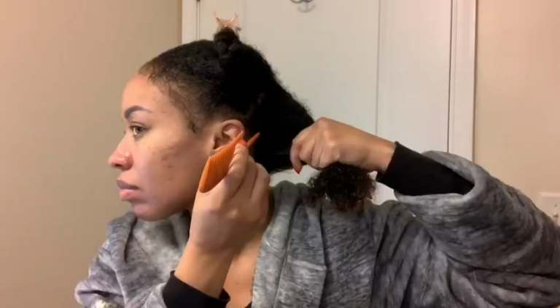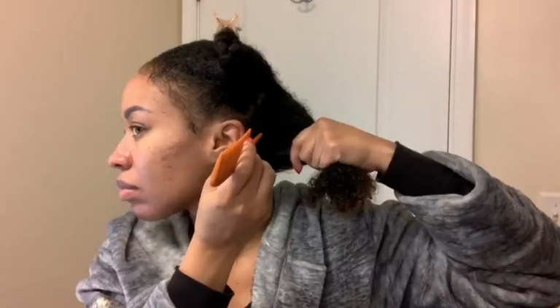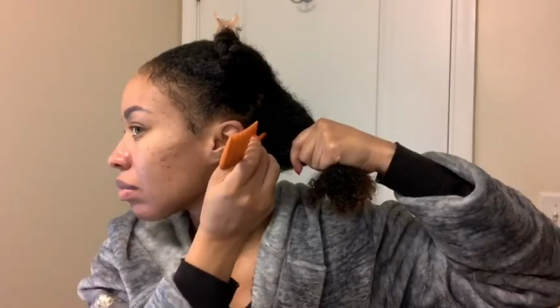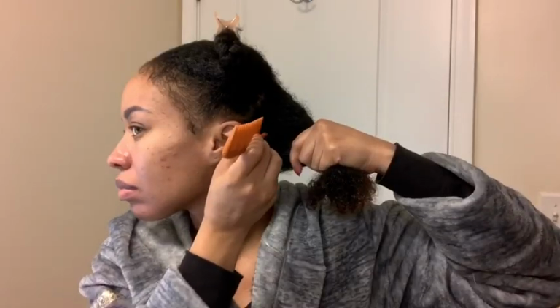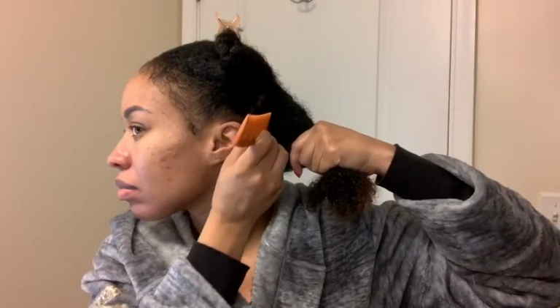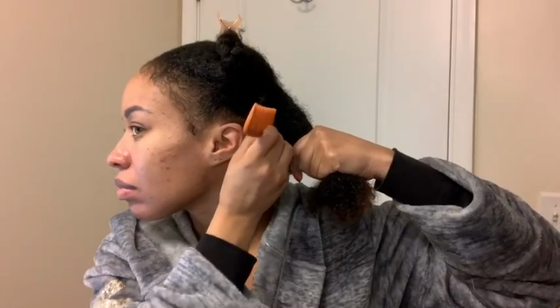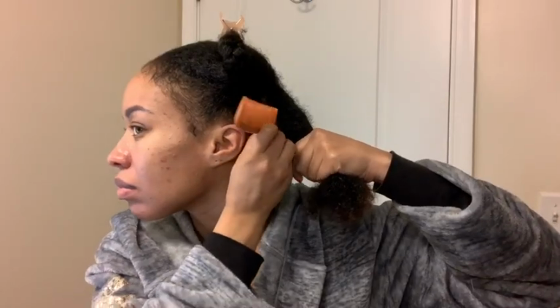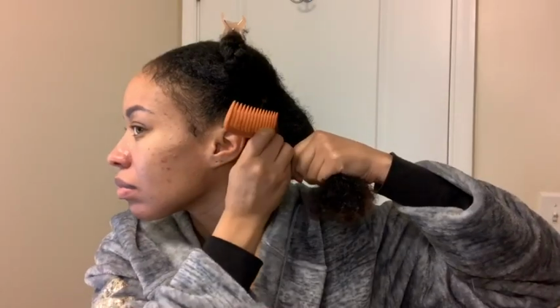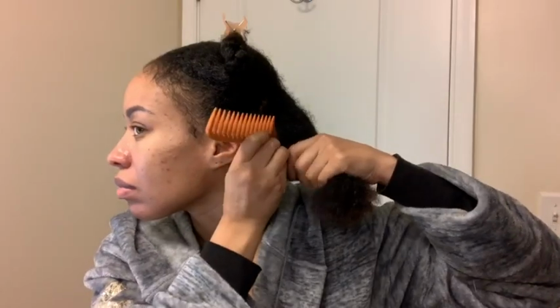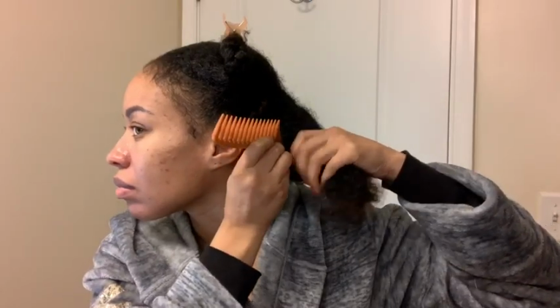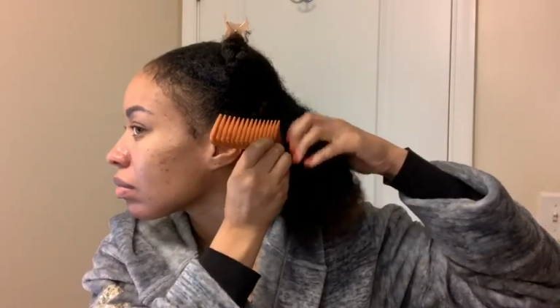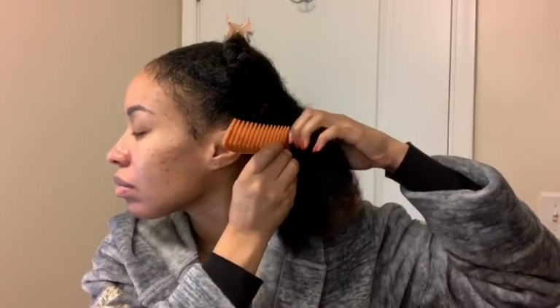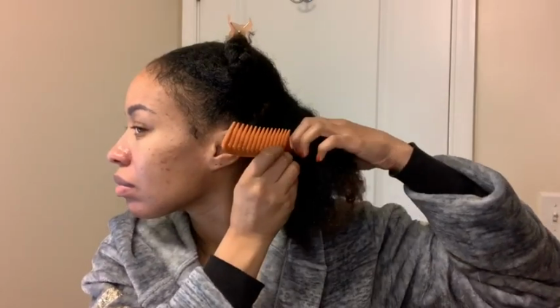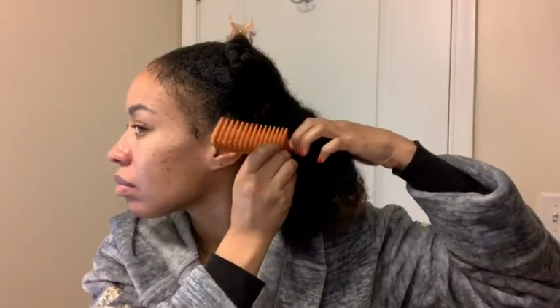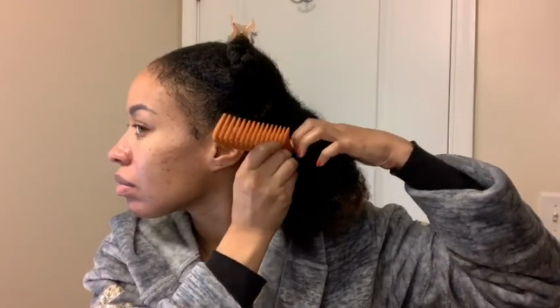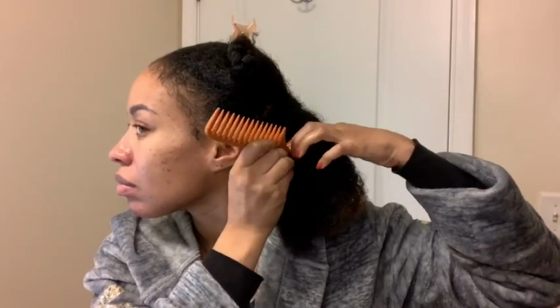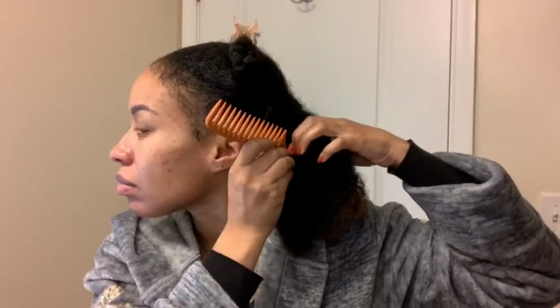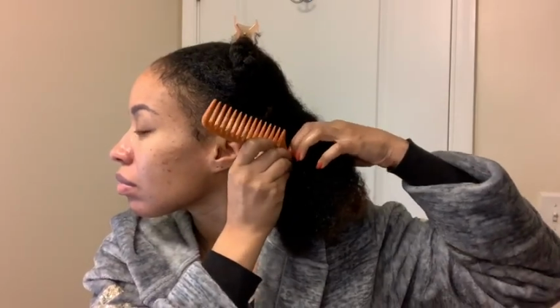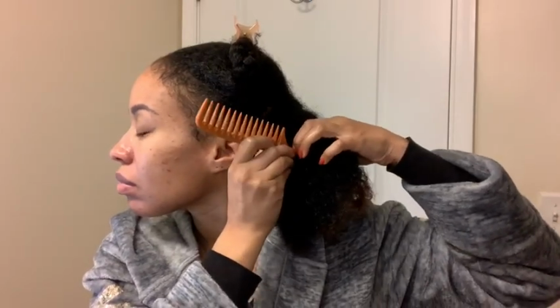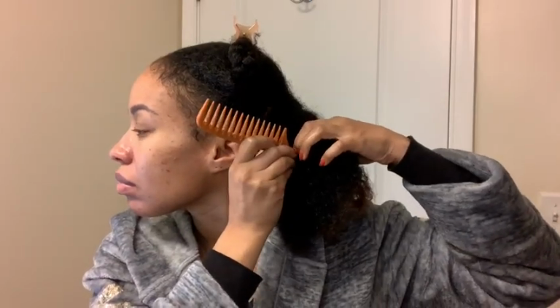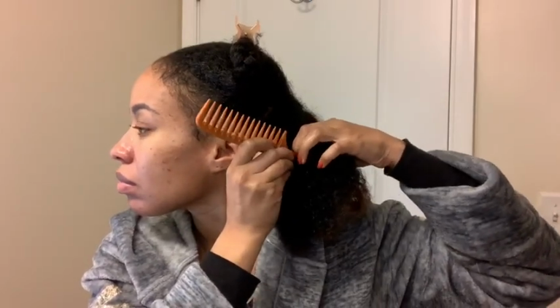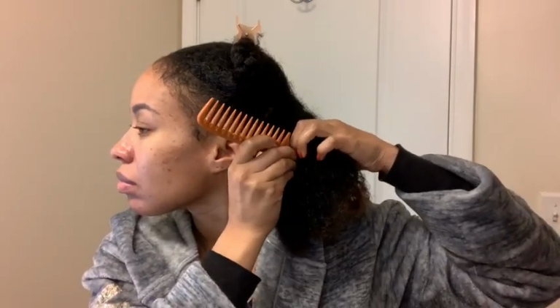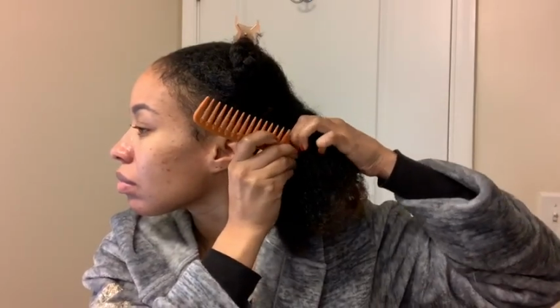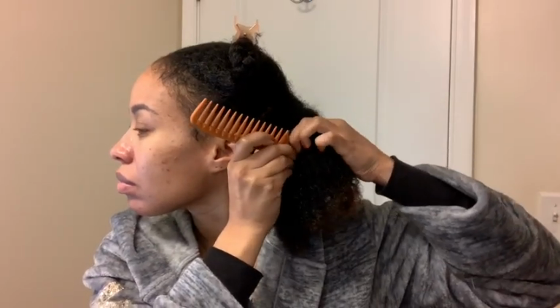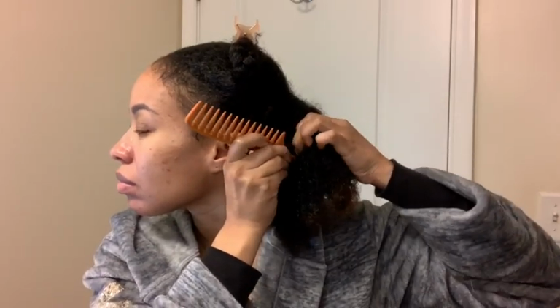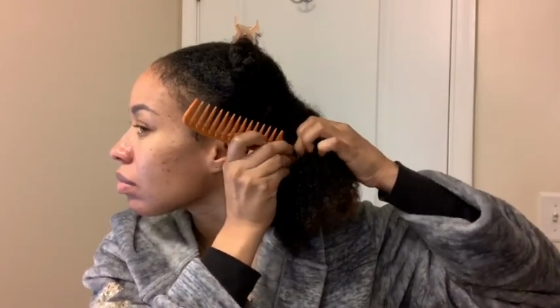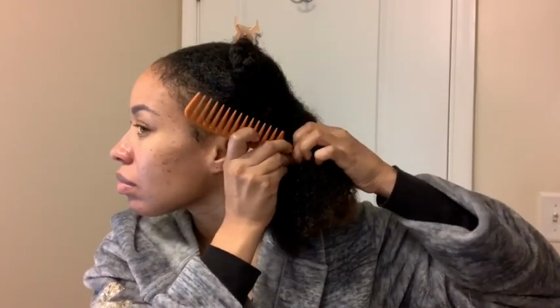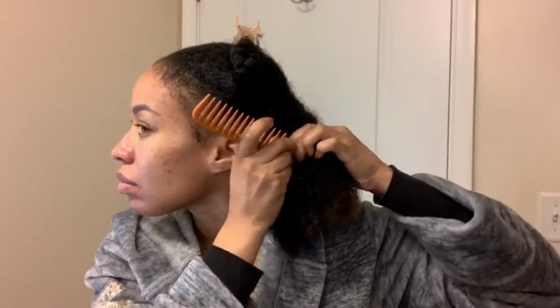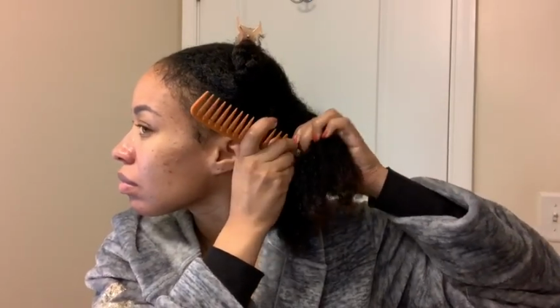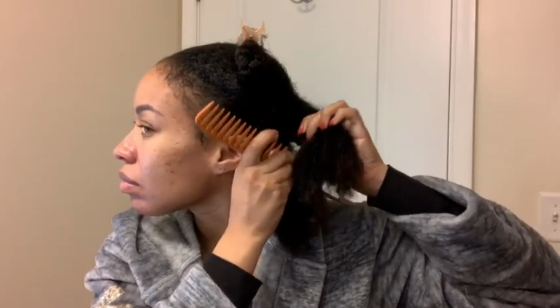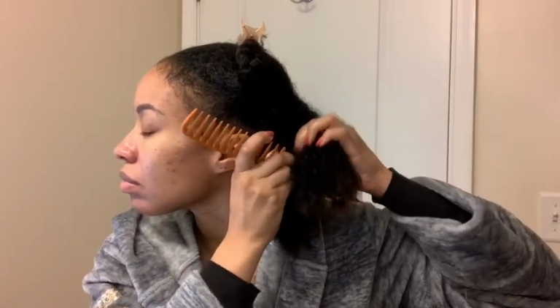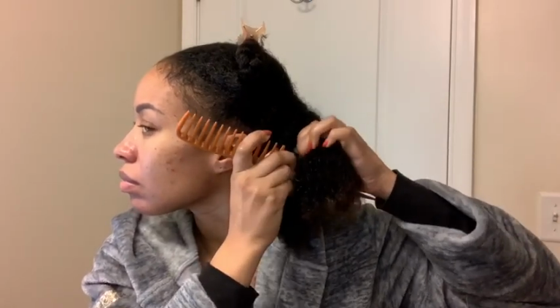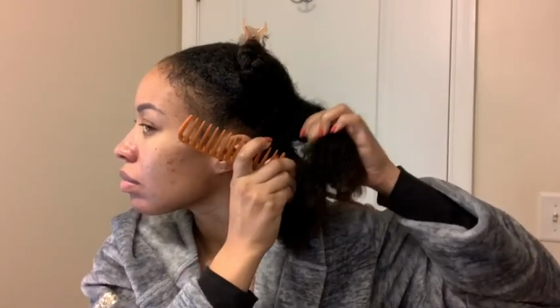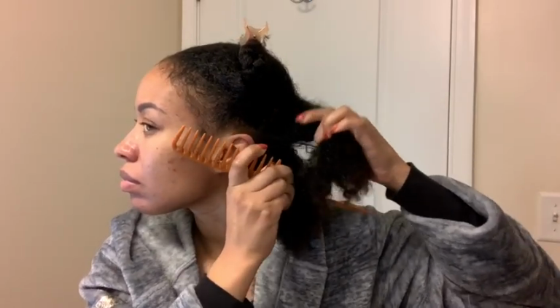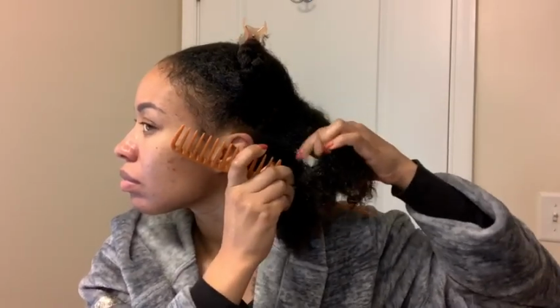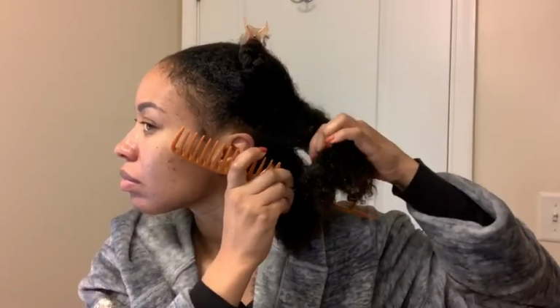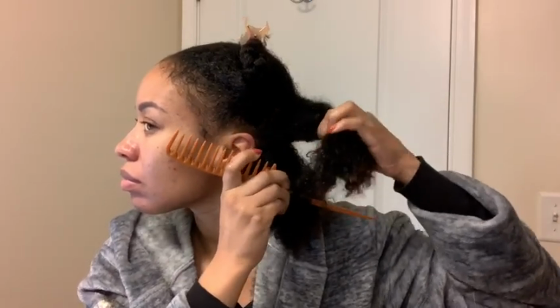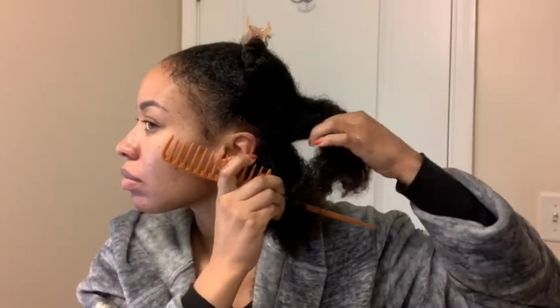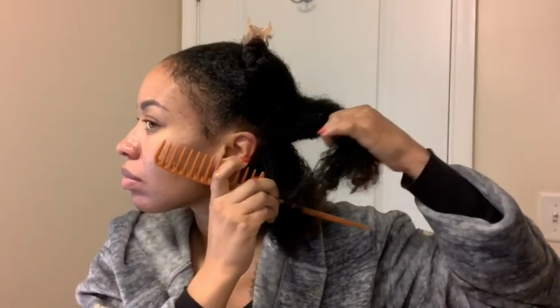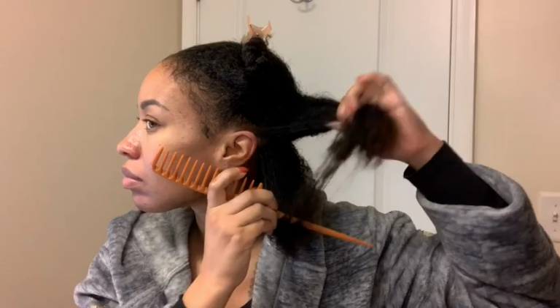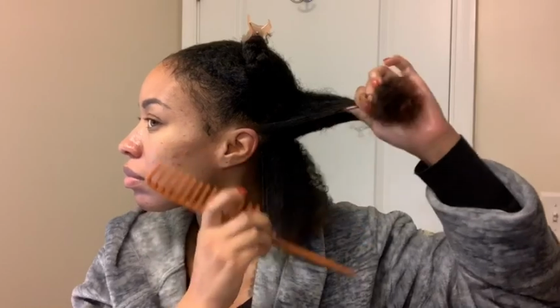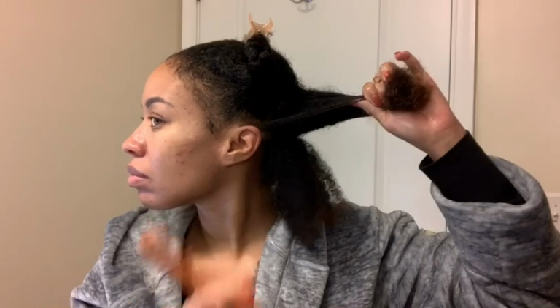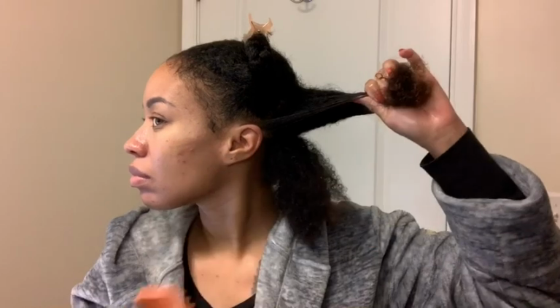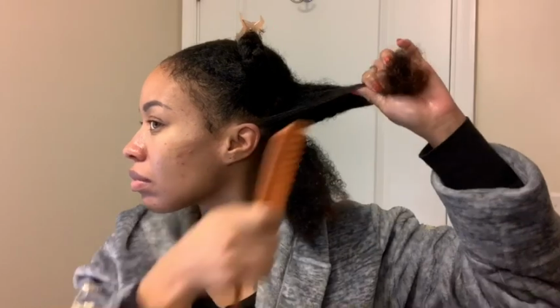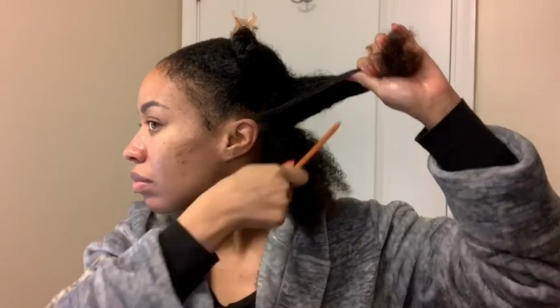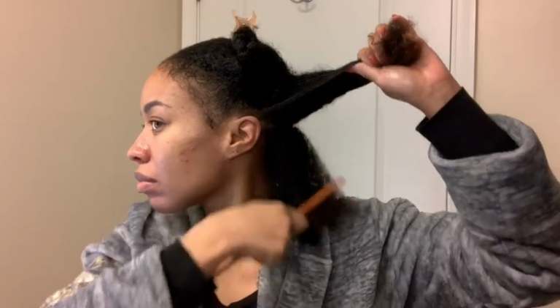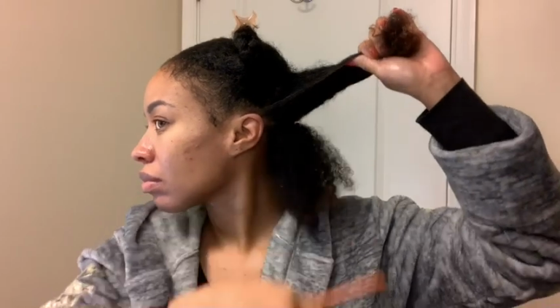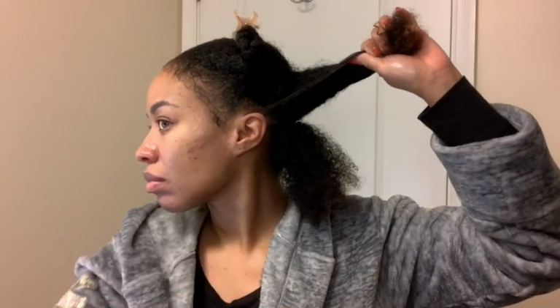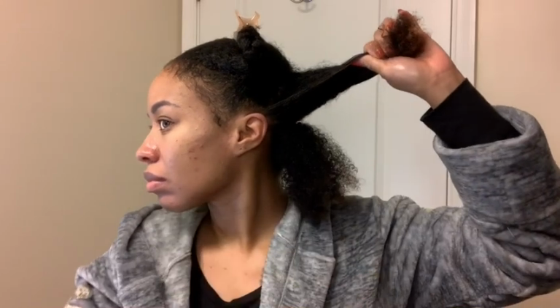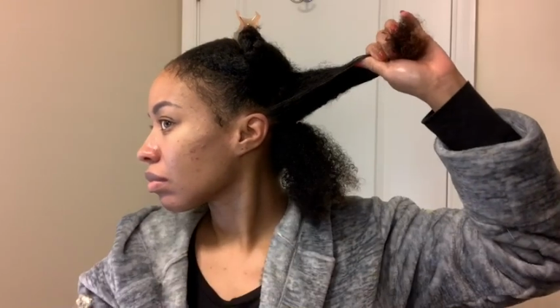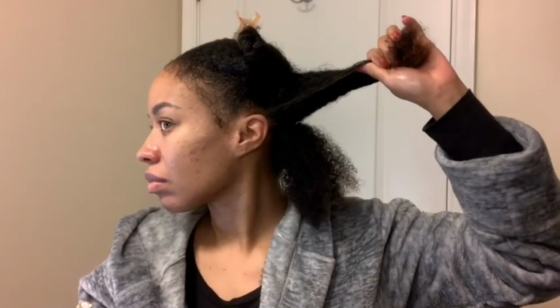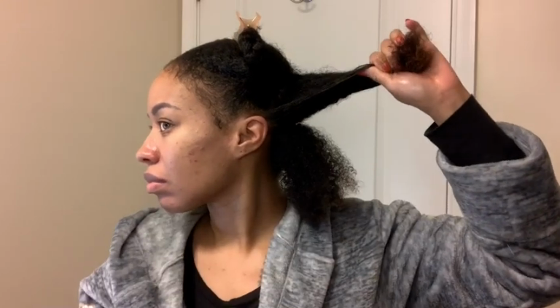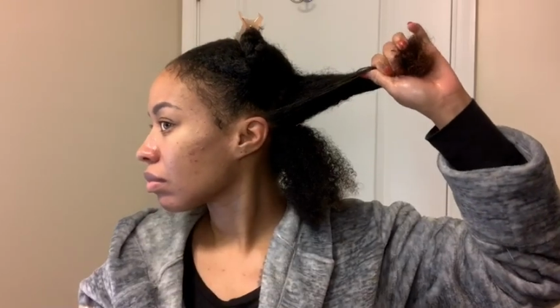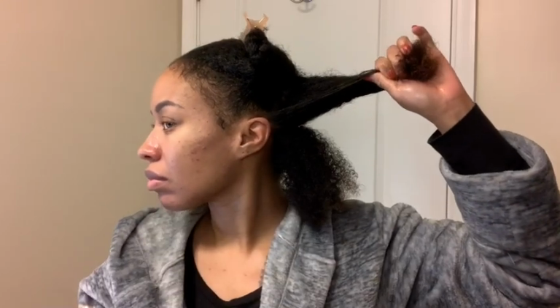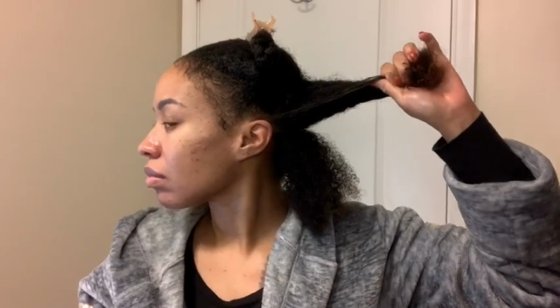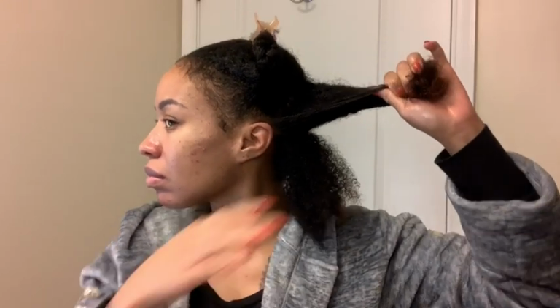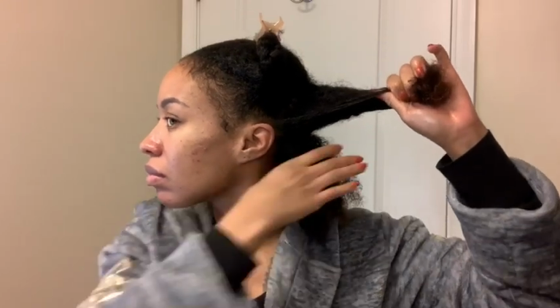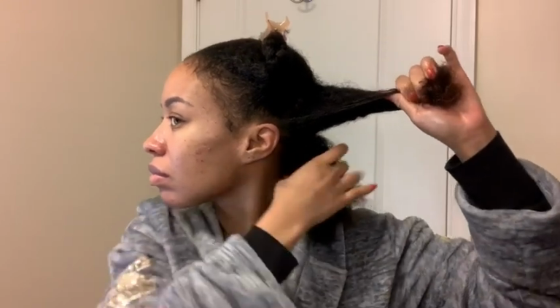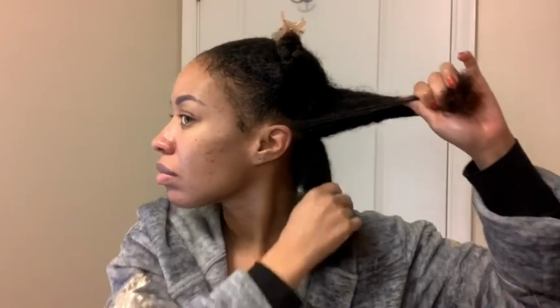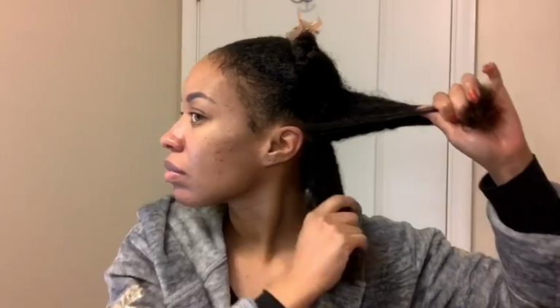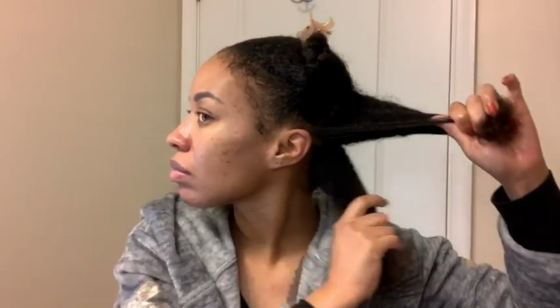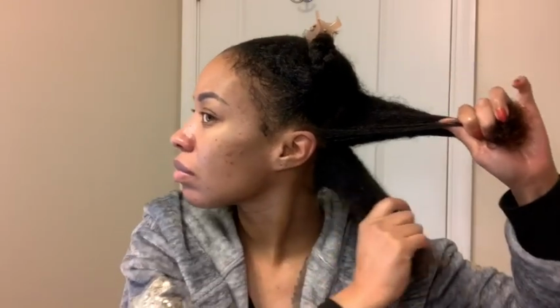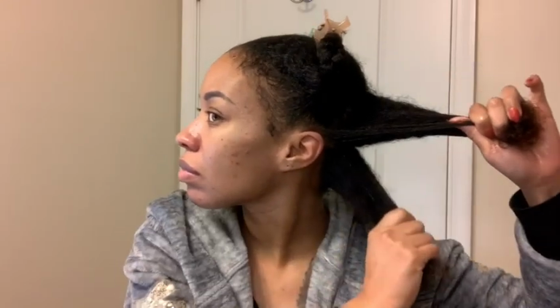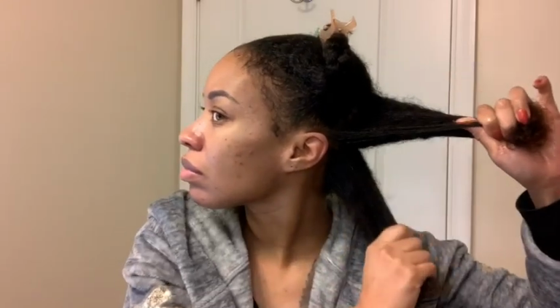Now that section of hair that I'm working with, I'm just going to go ahead and part that in half. That's the size that I want to work with when I'm doing my bantu knots.